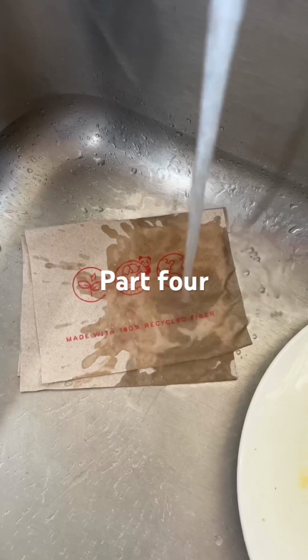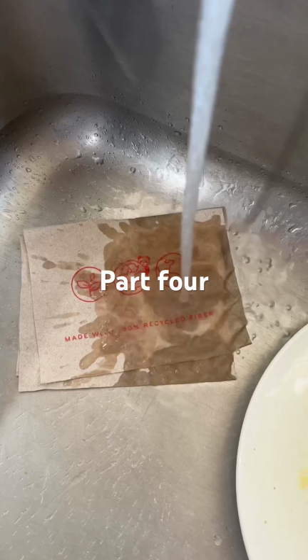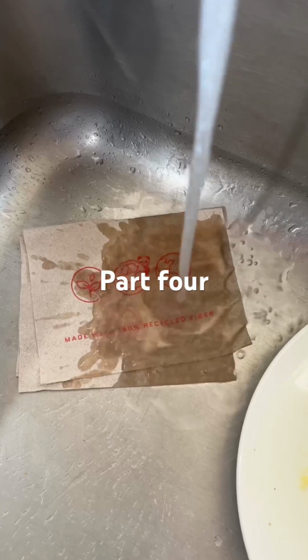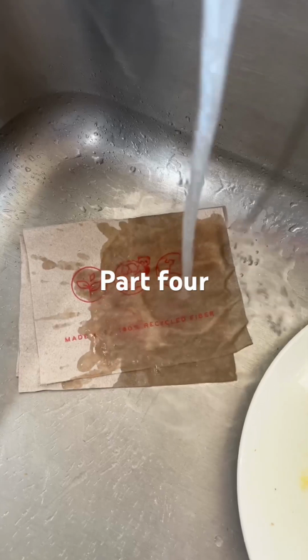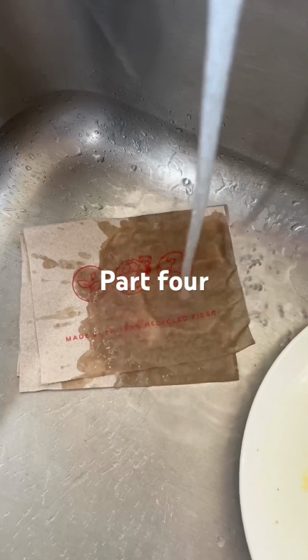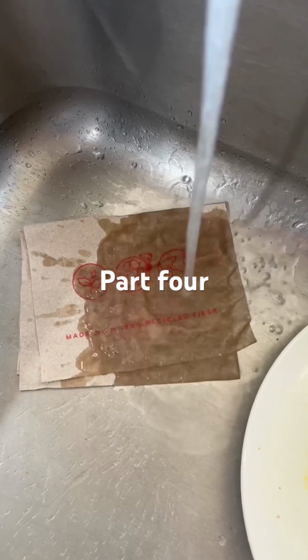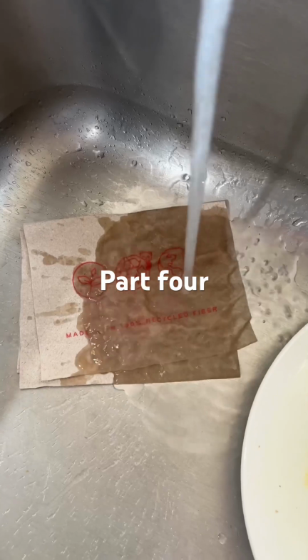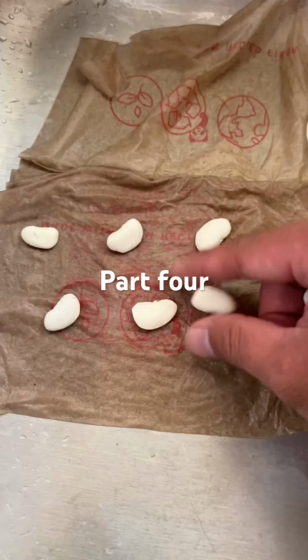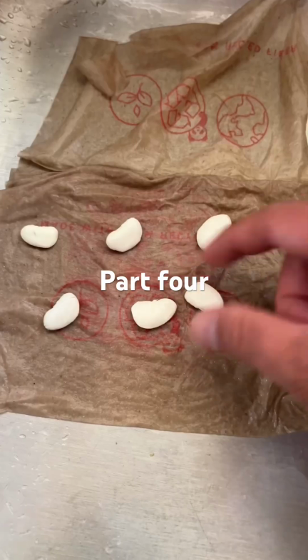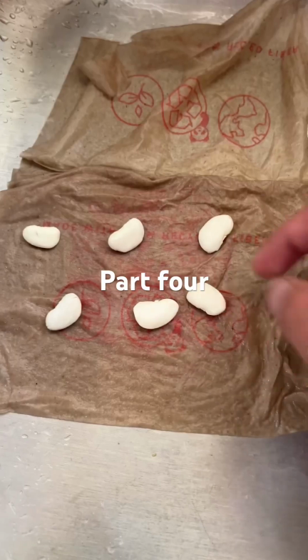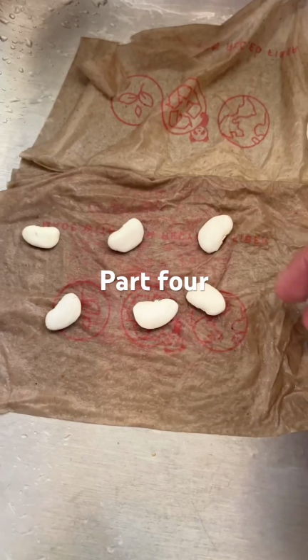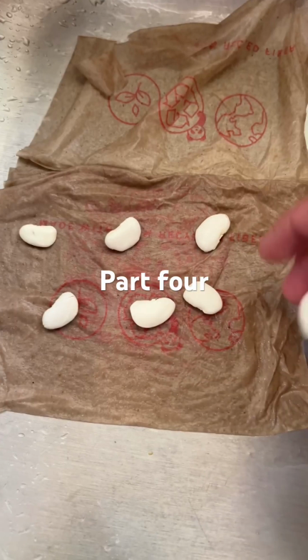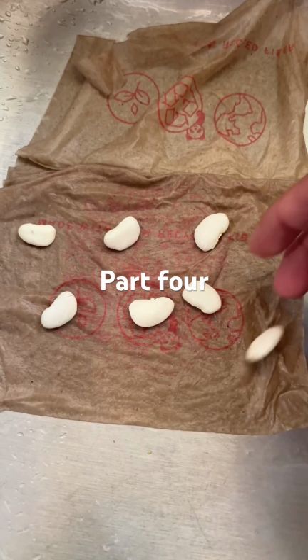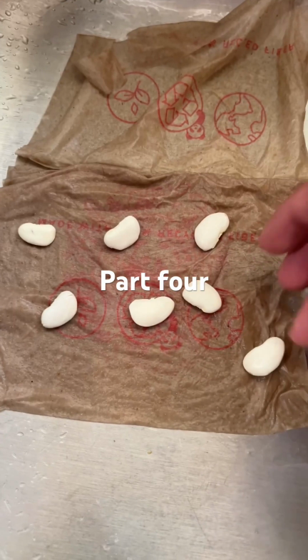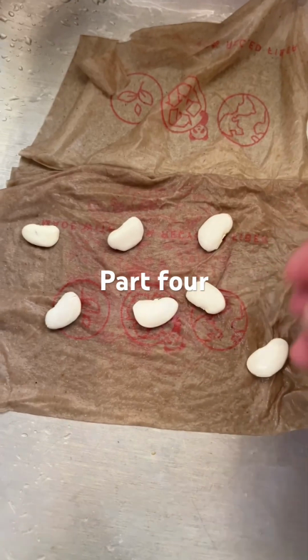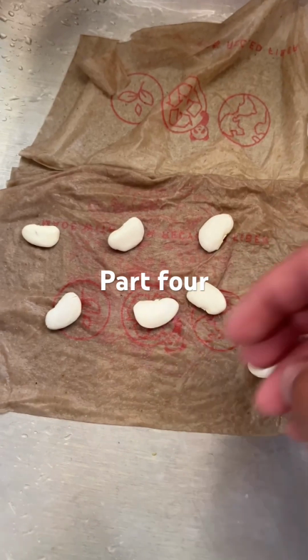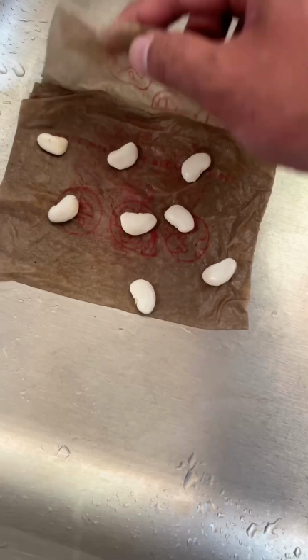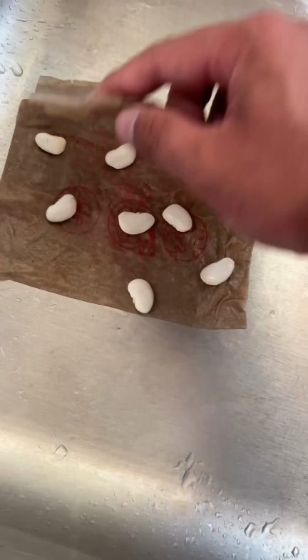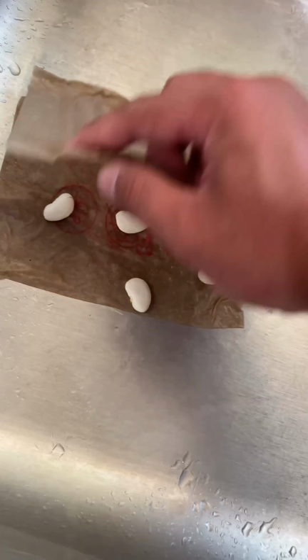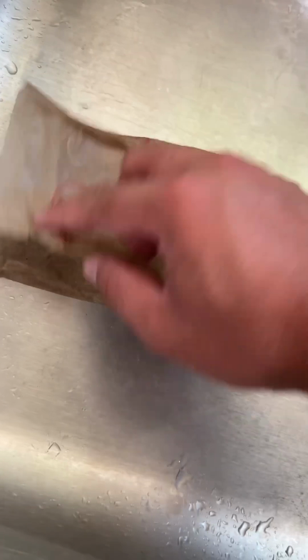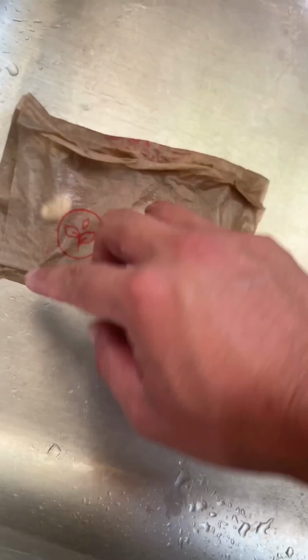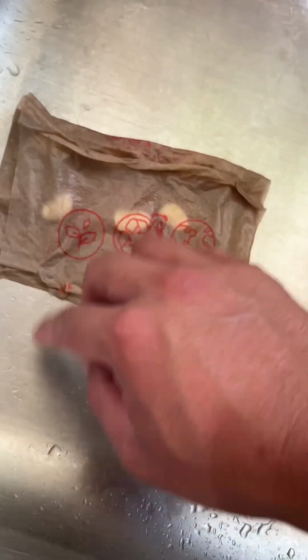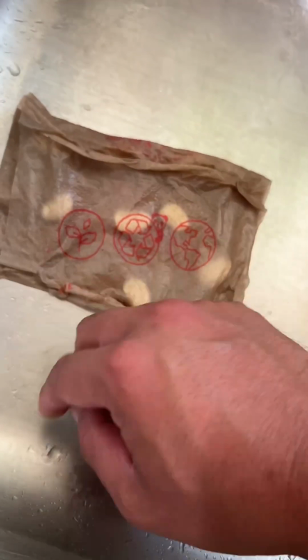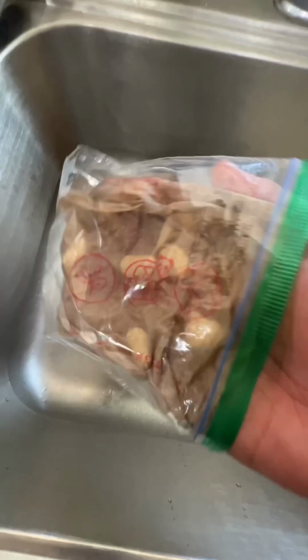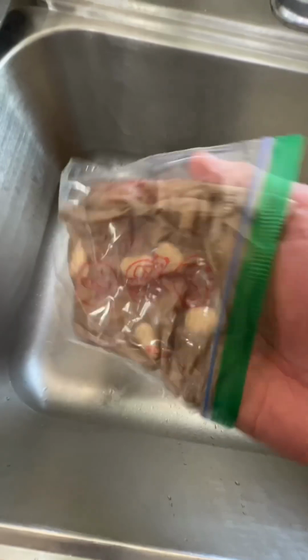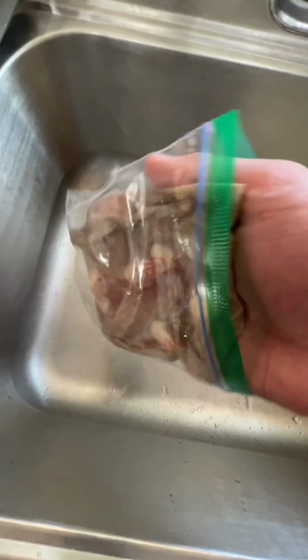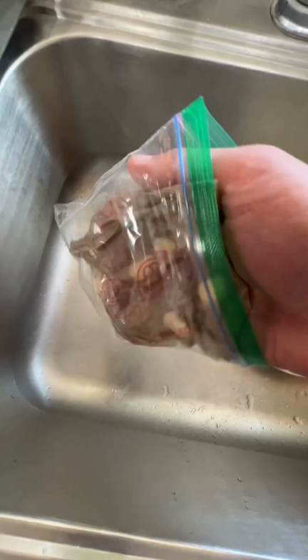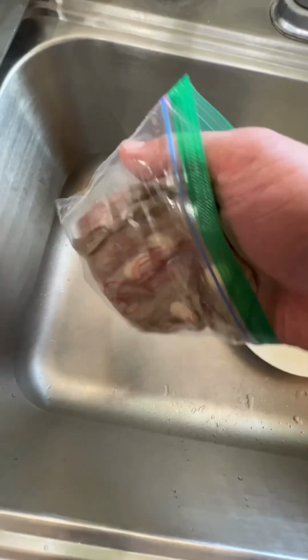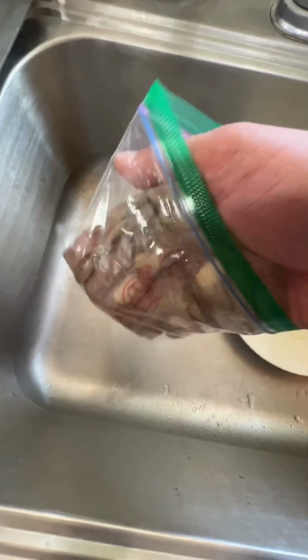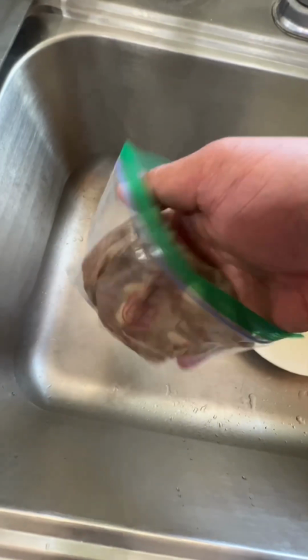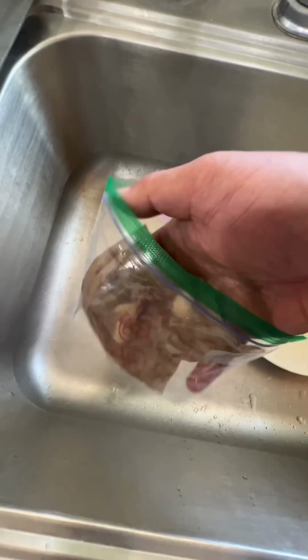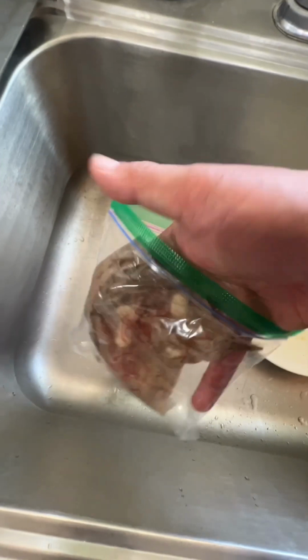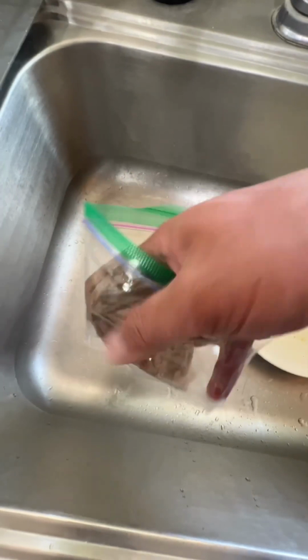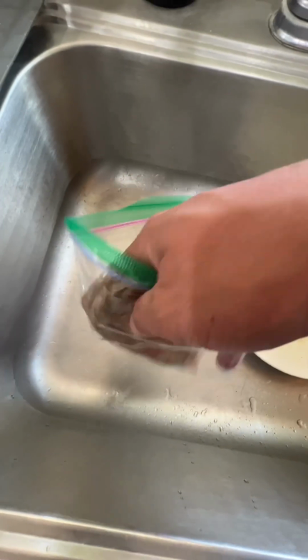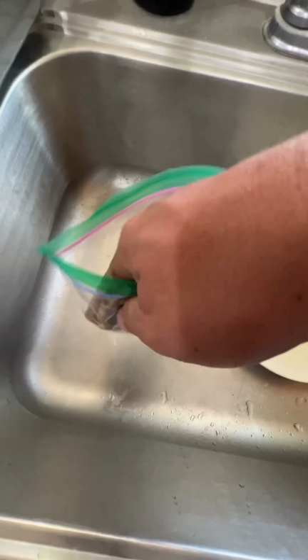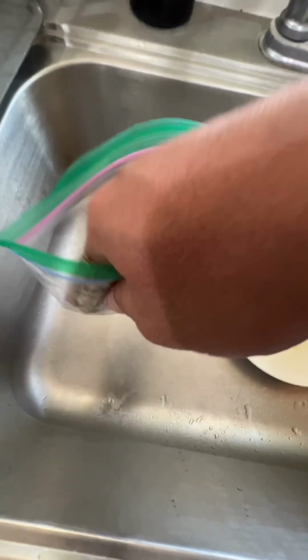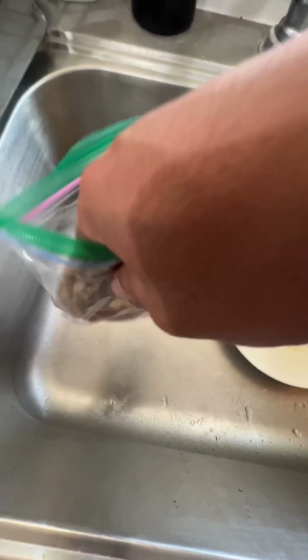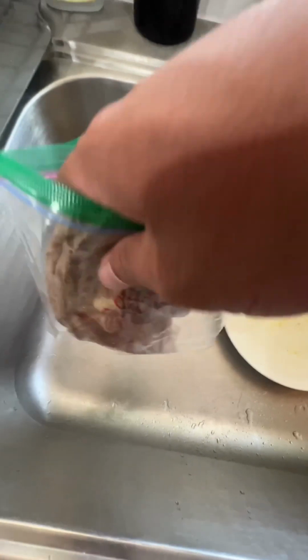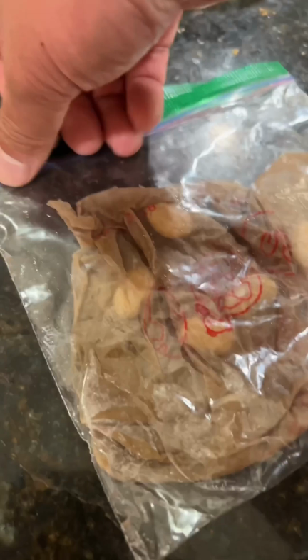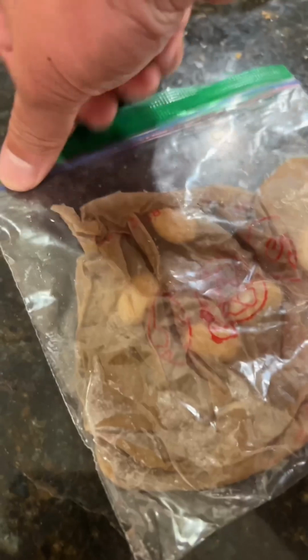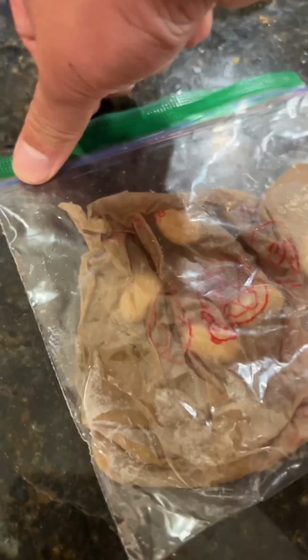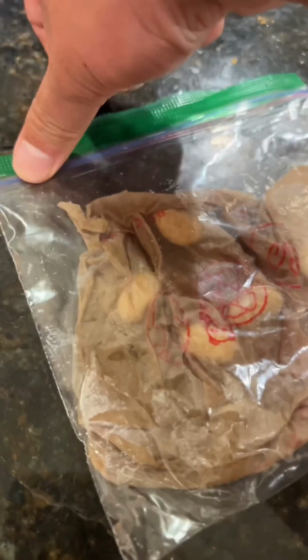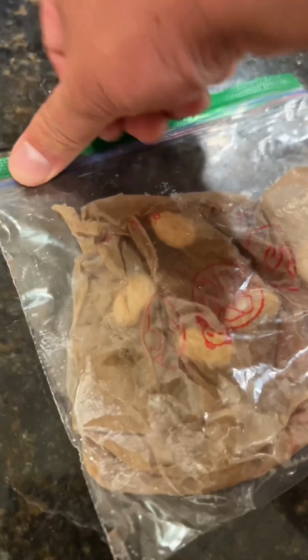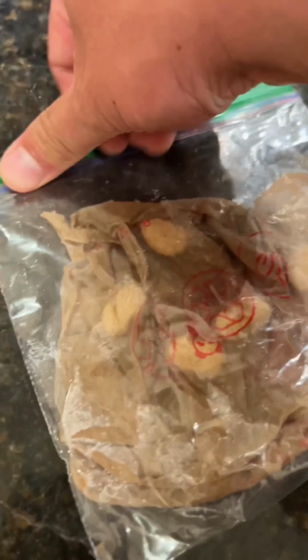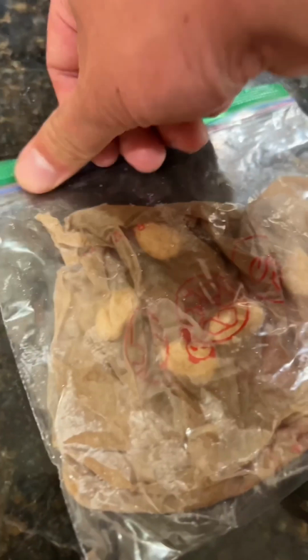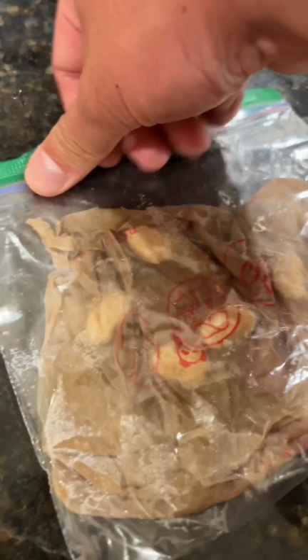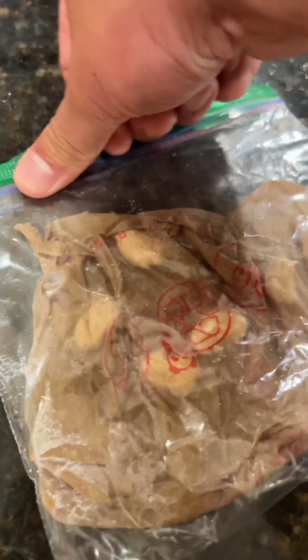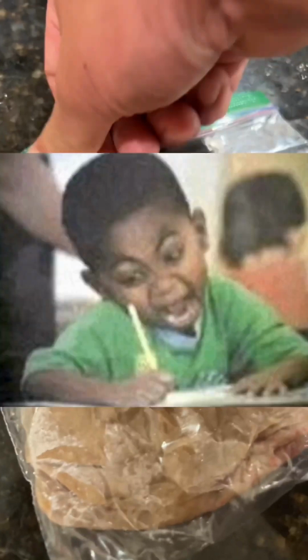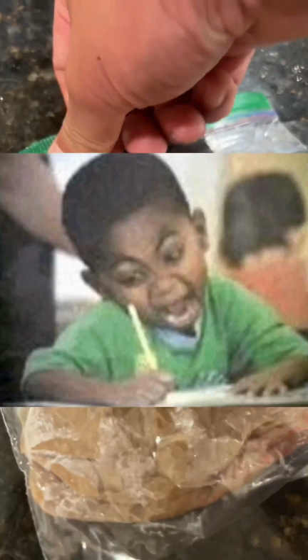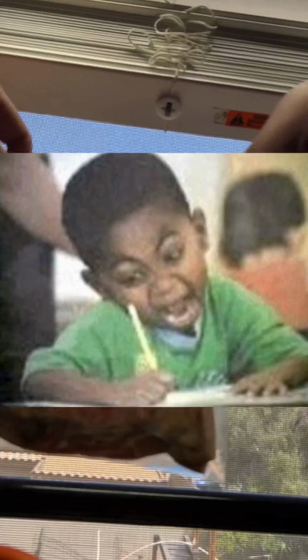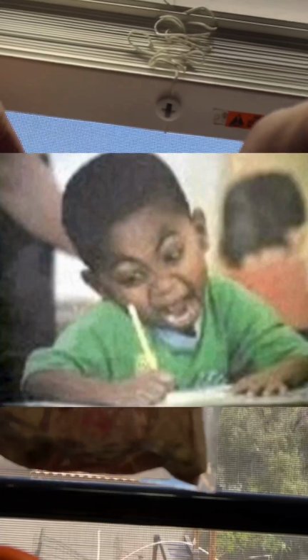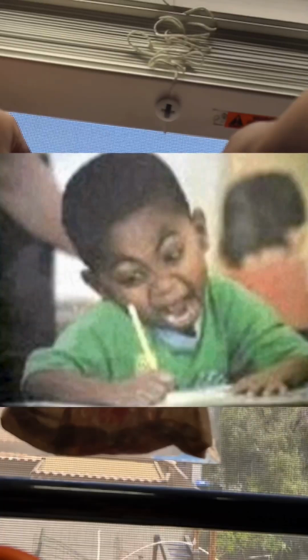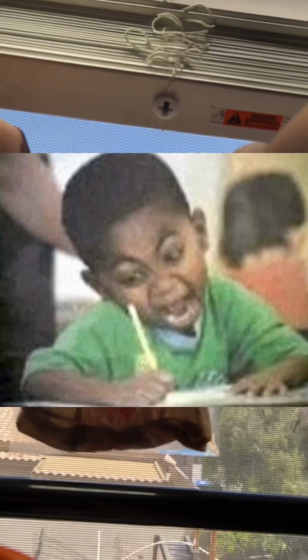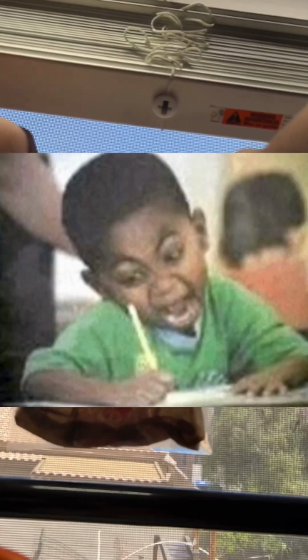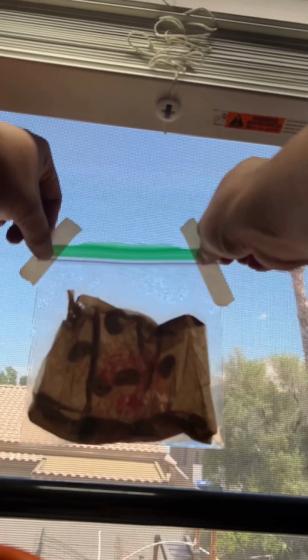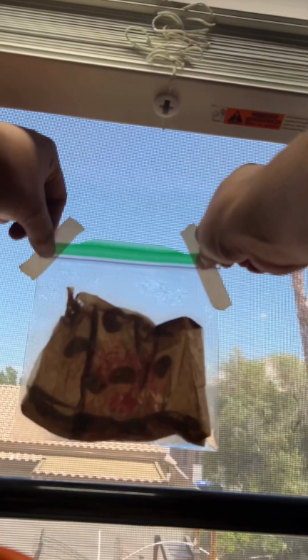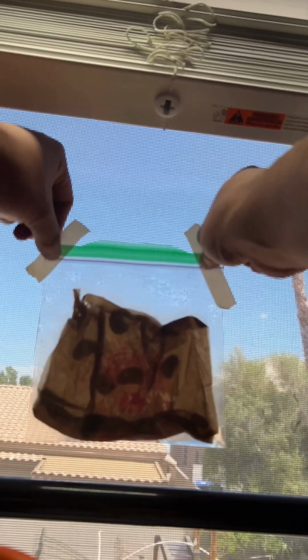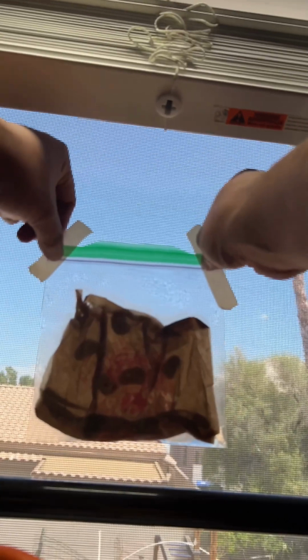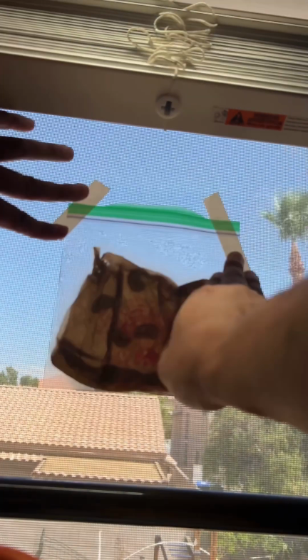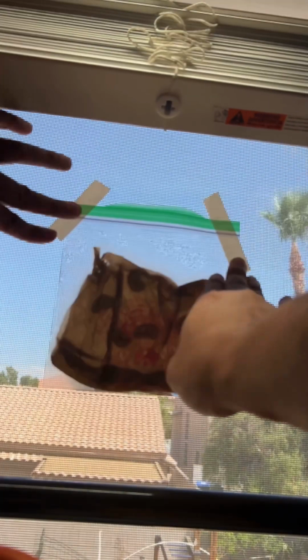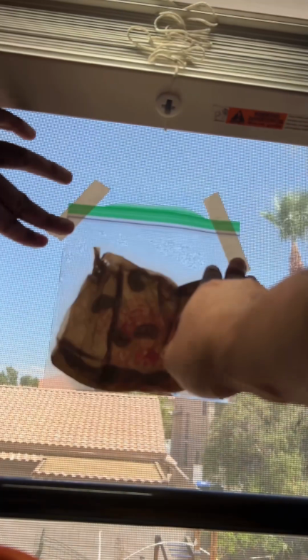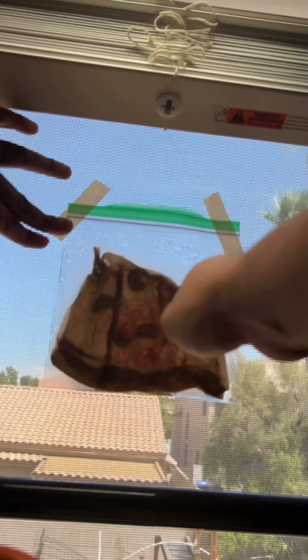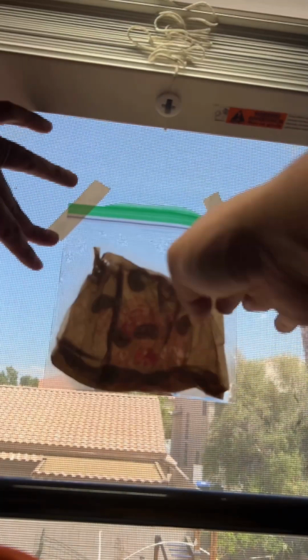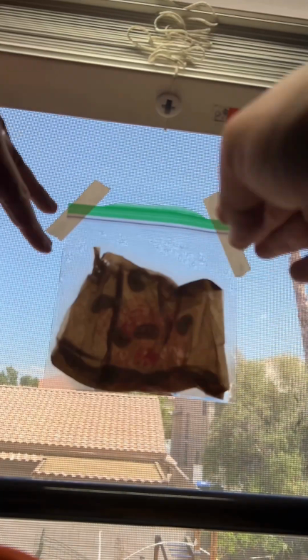A damp napkin. I need a small win under my belt, so I have to do something small, beginner-like, and entry-level.